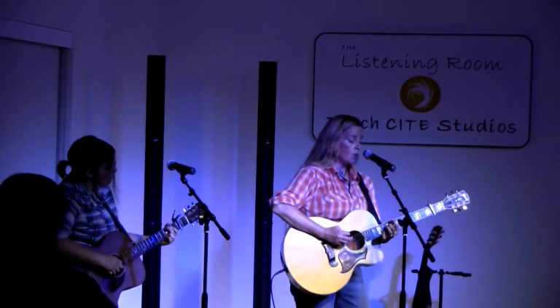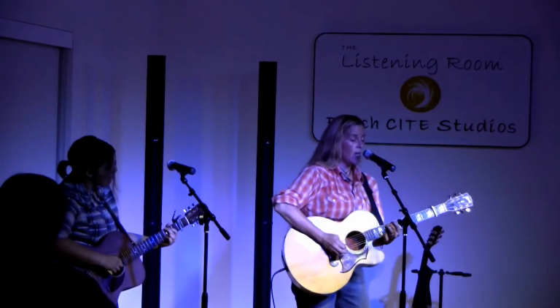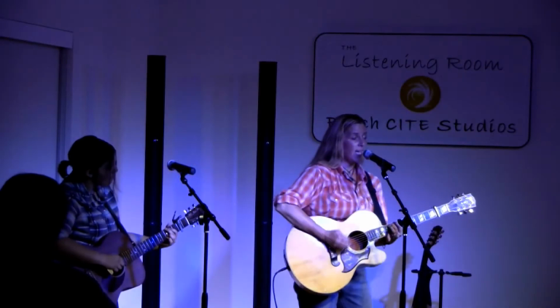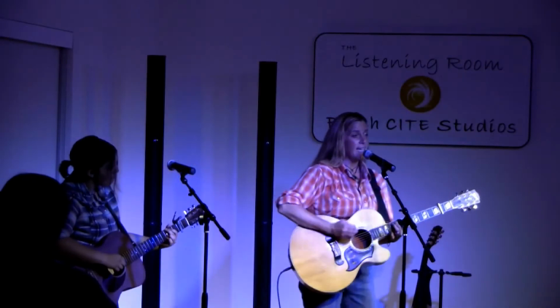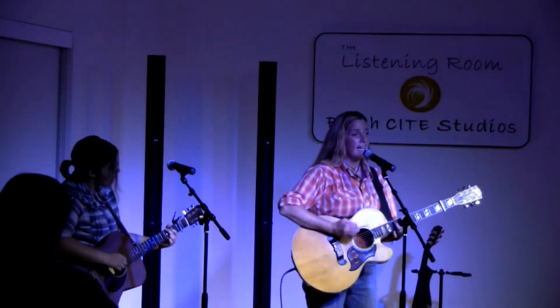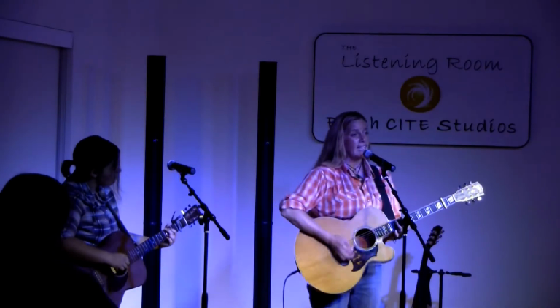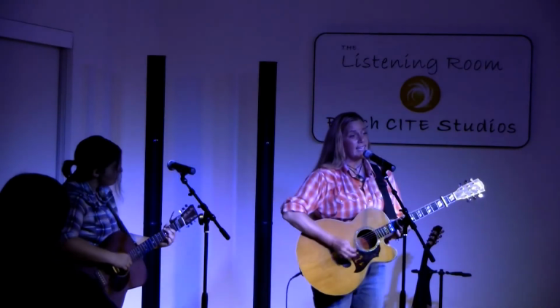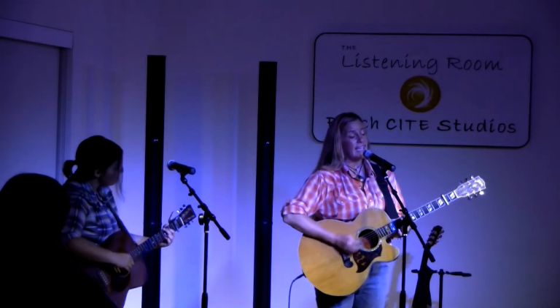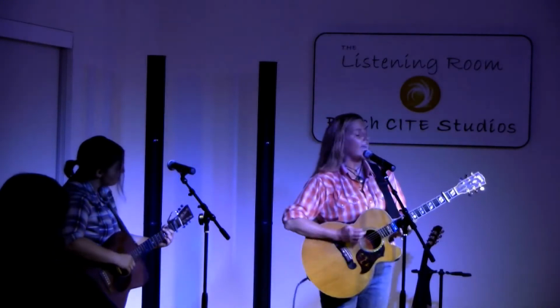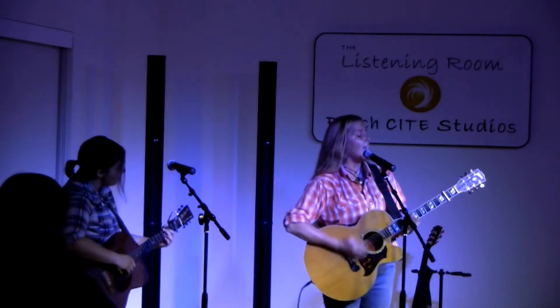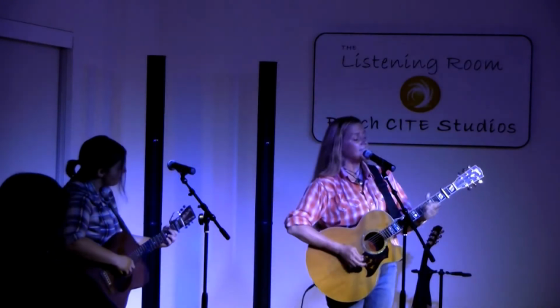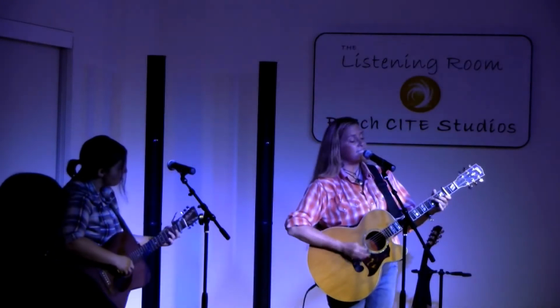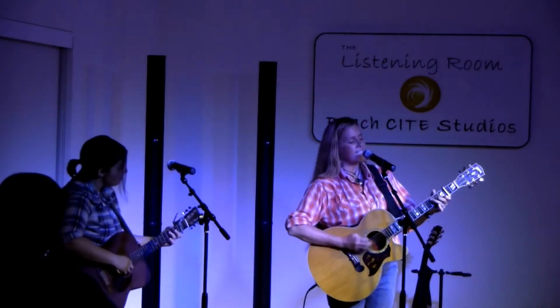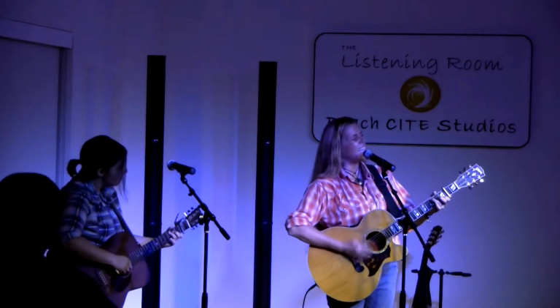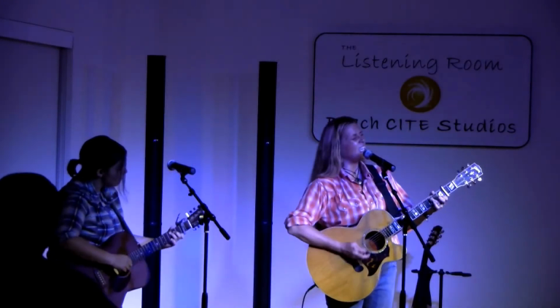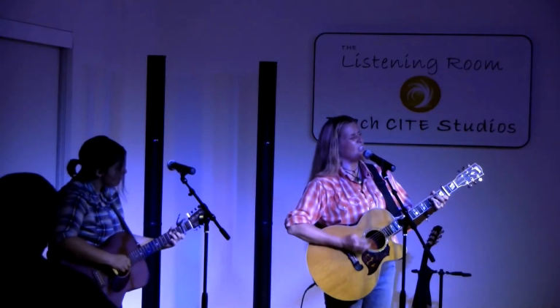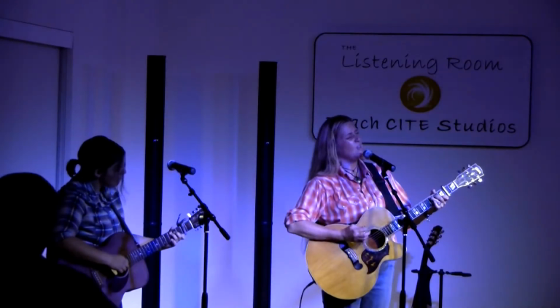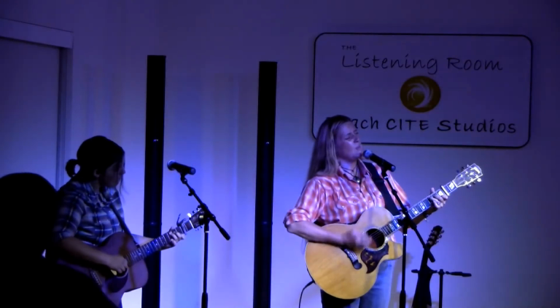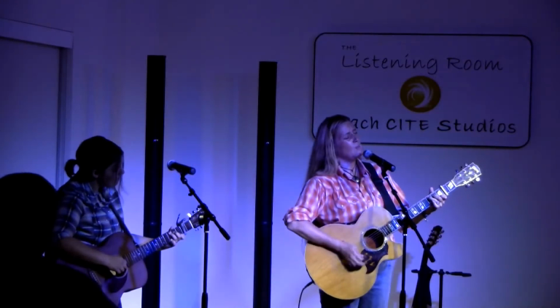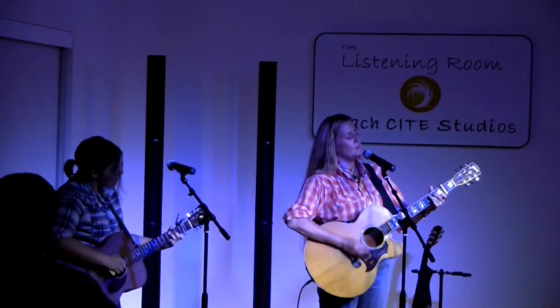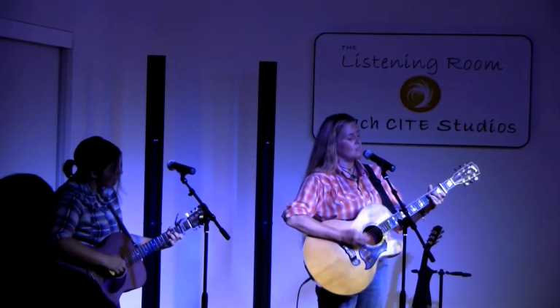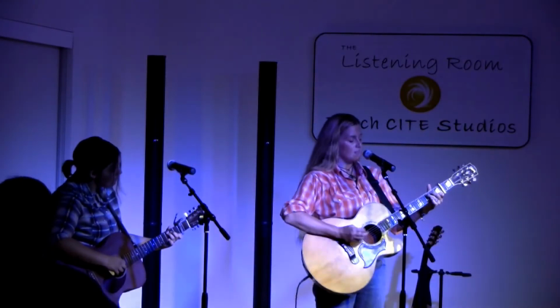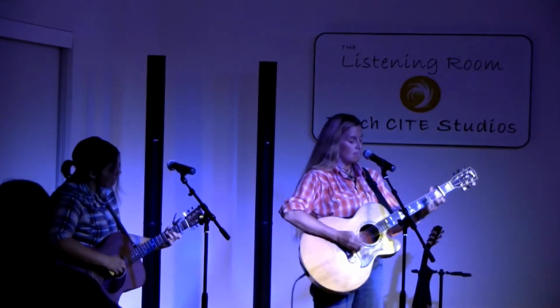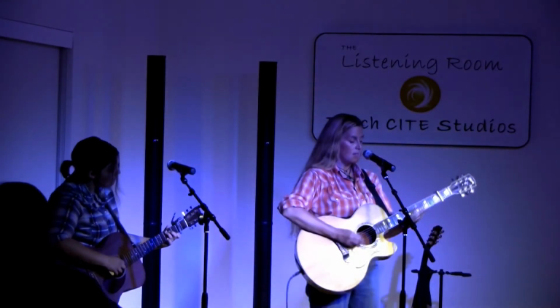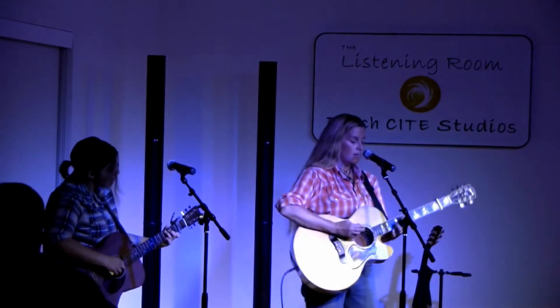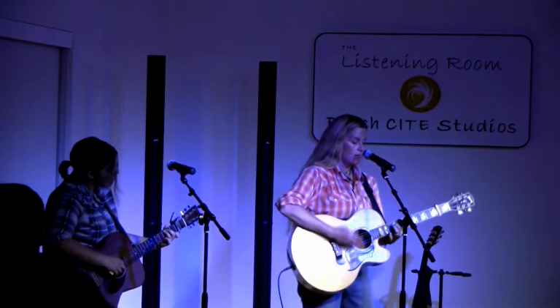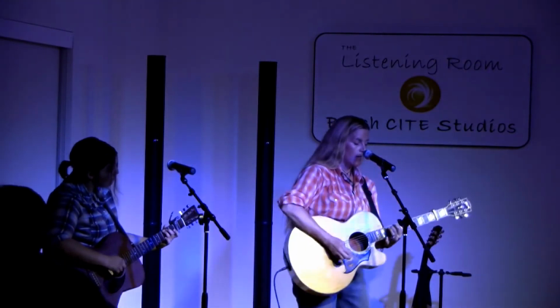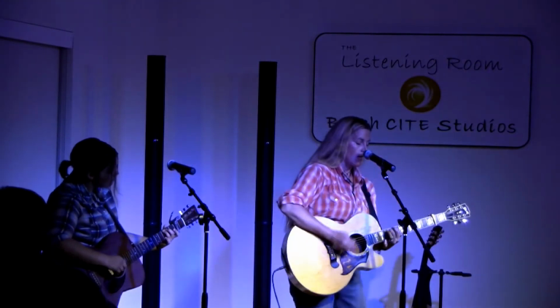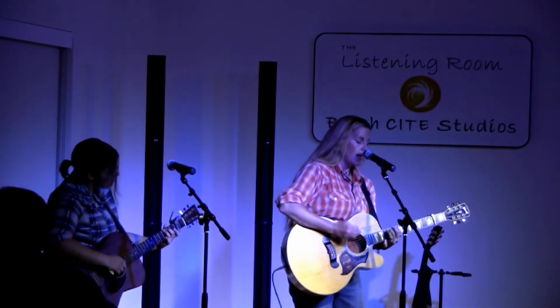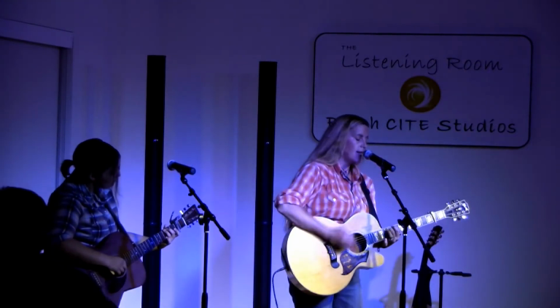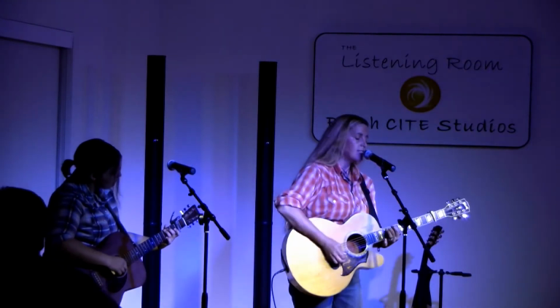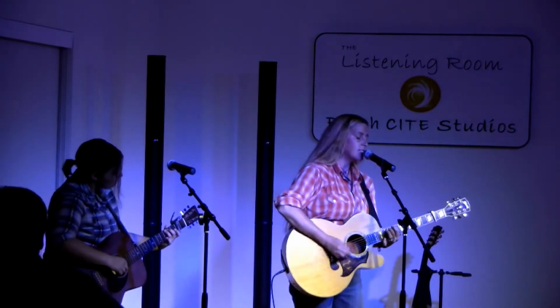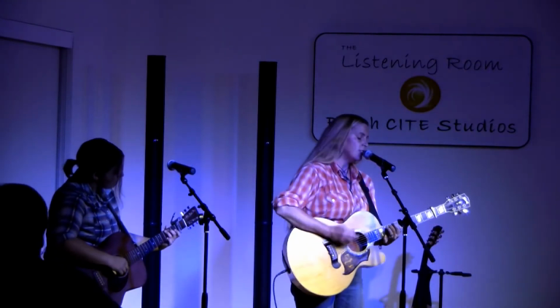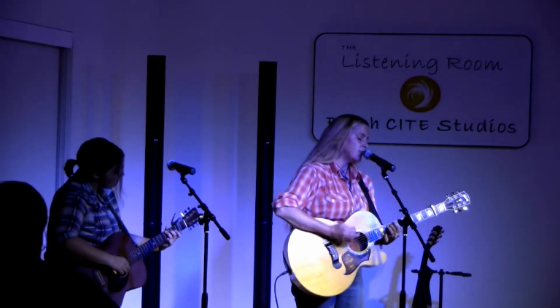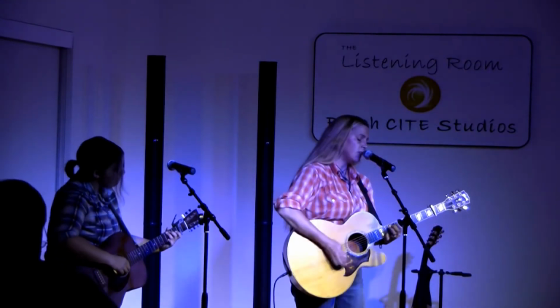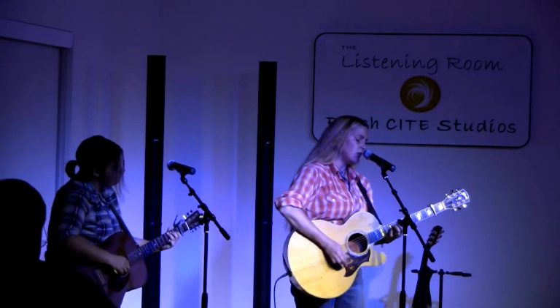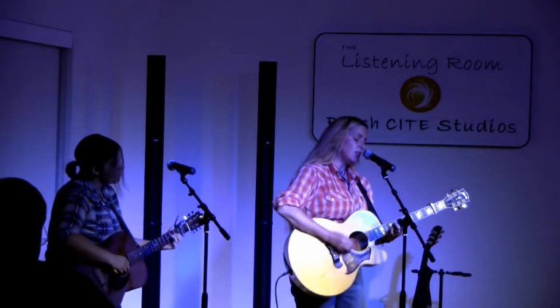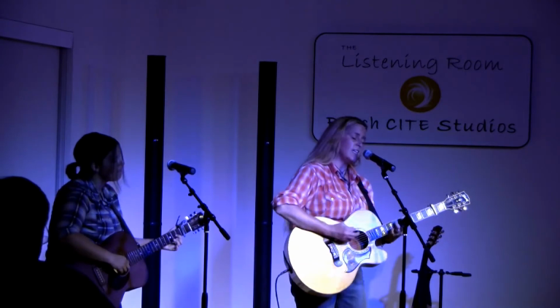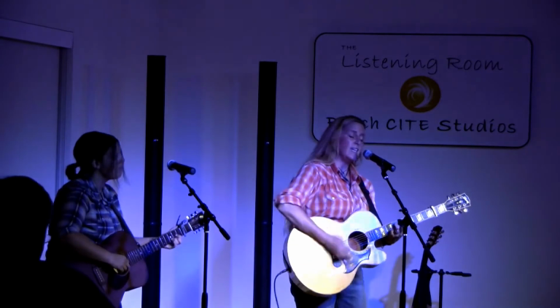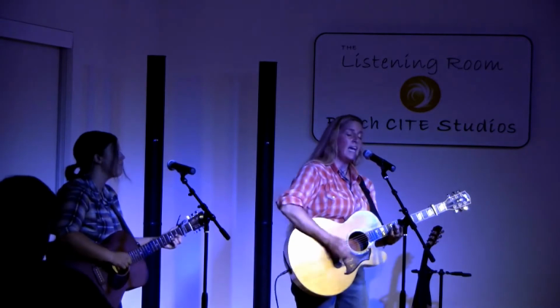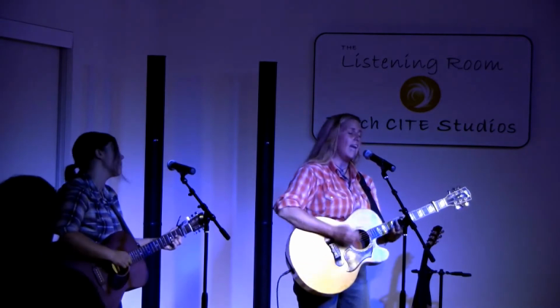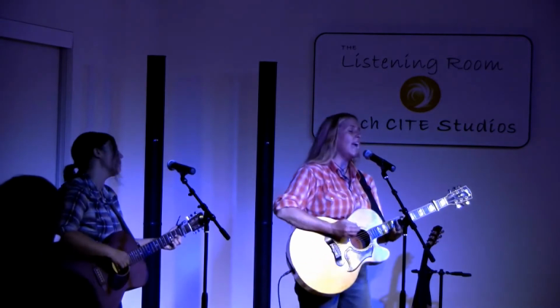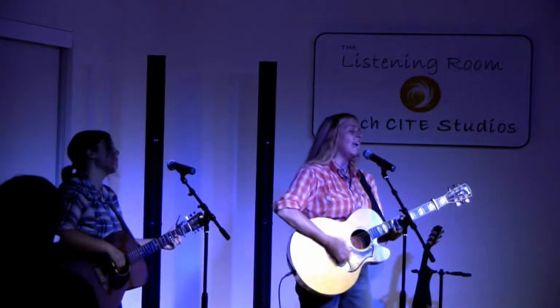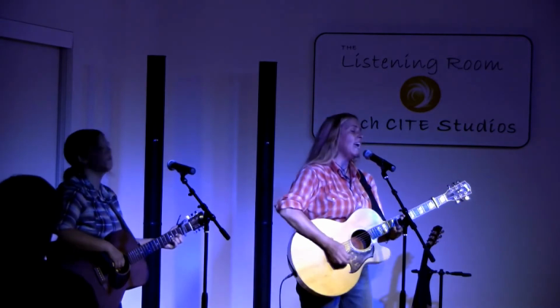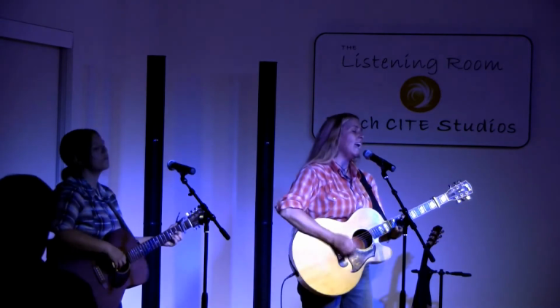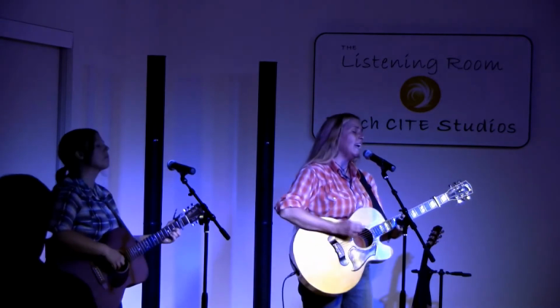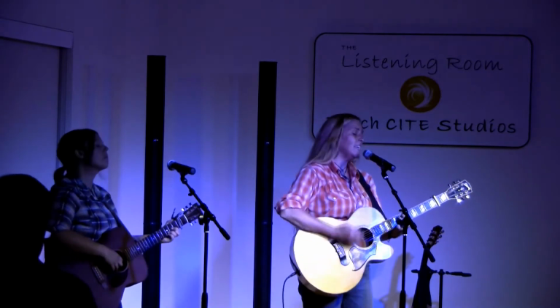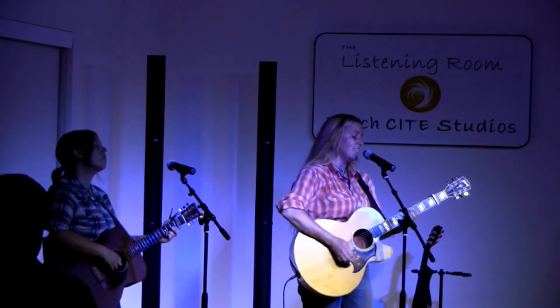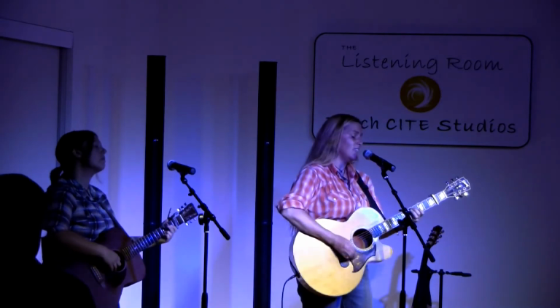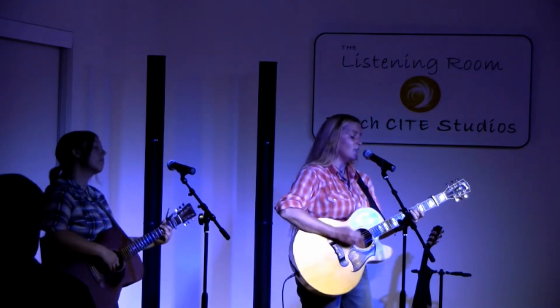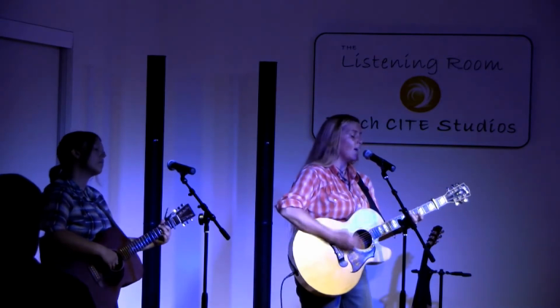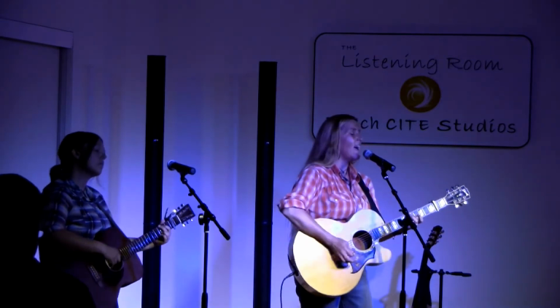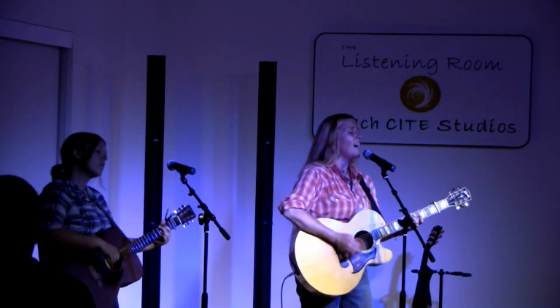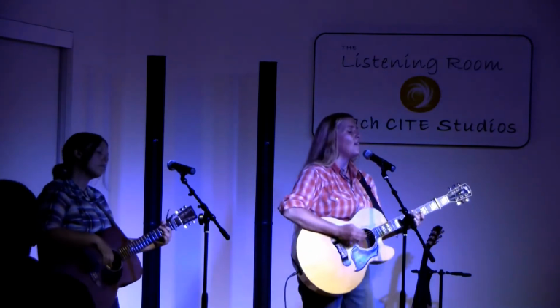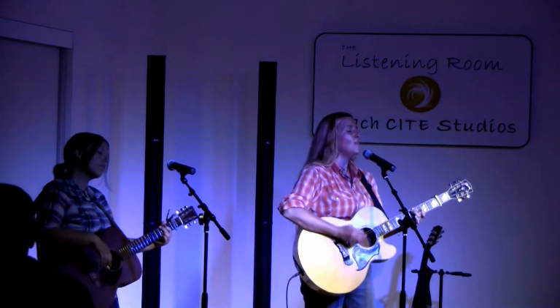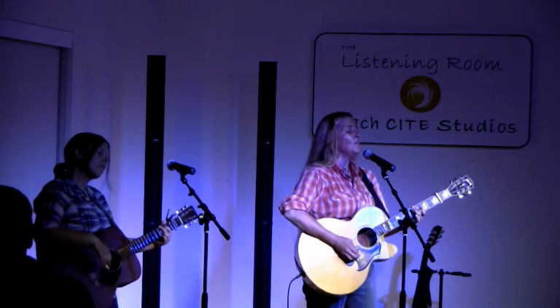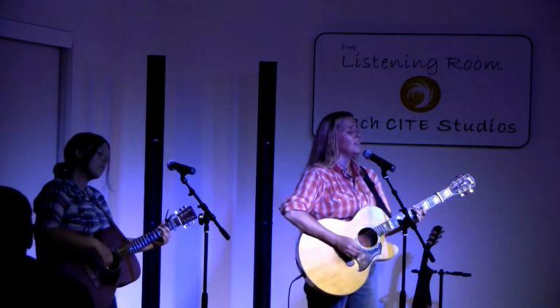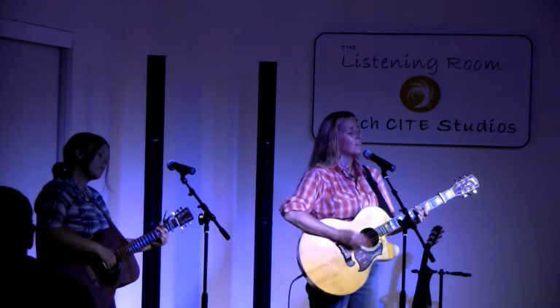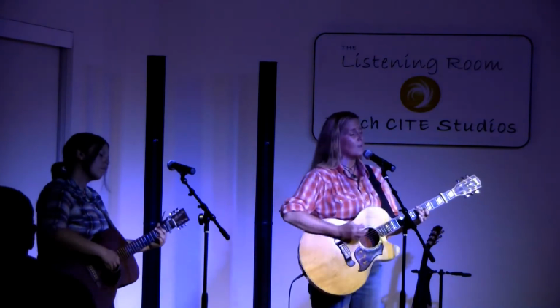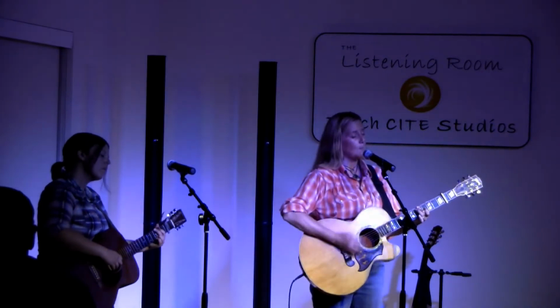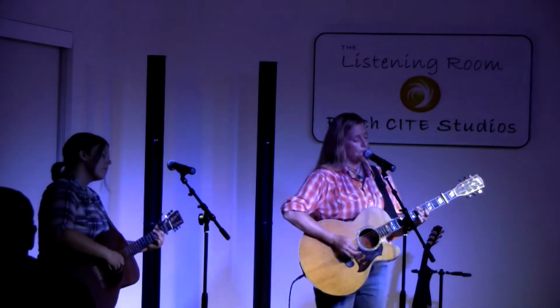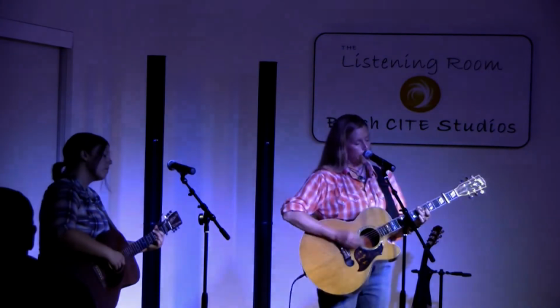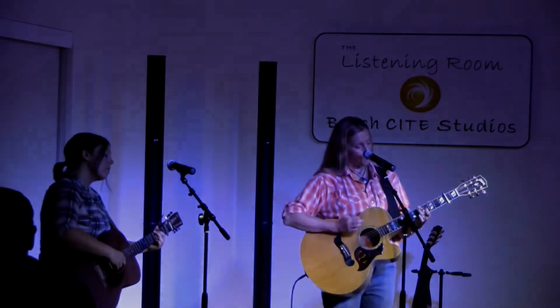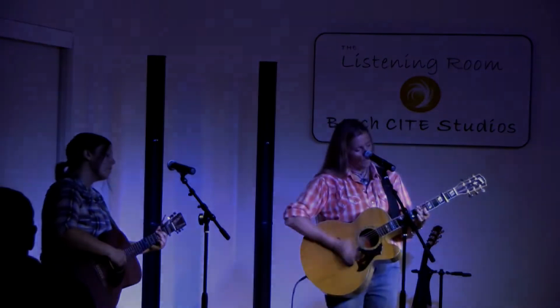Unique to The Listening Room is its ability to create an atmosphere that is as intimate as a house concert with the production quality of a large concert hall.